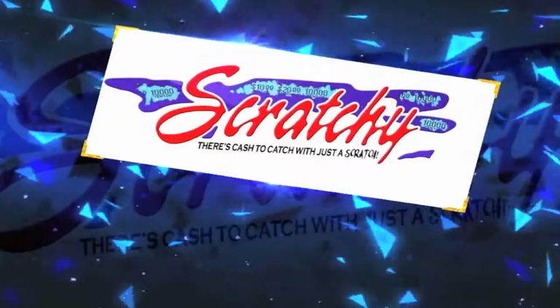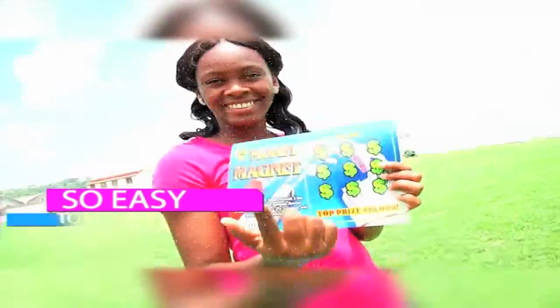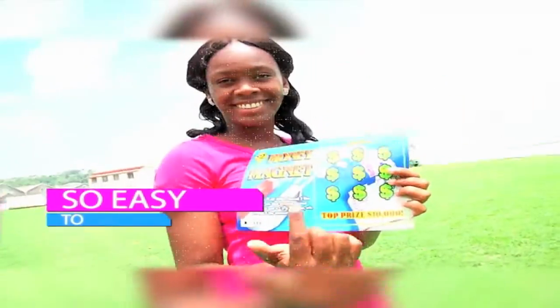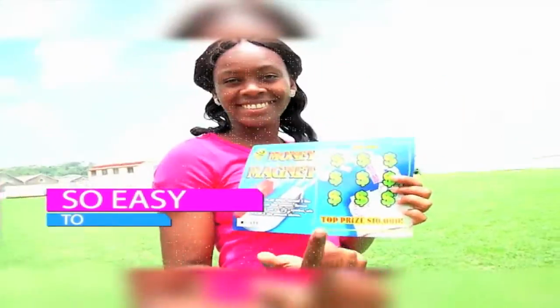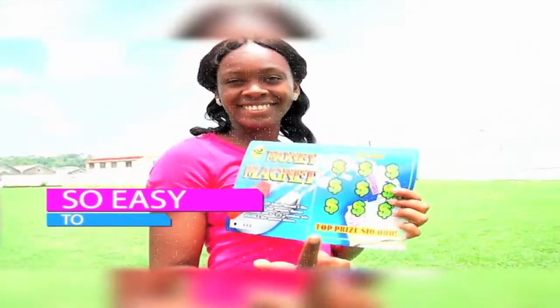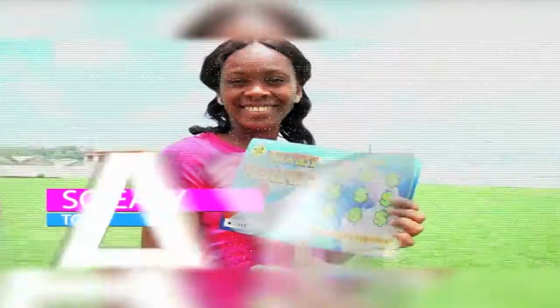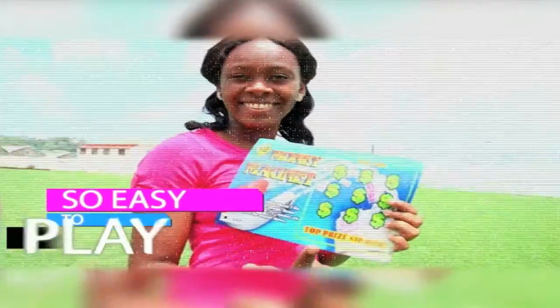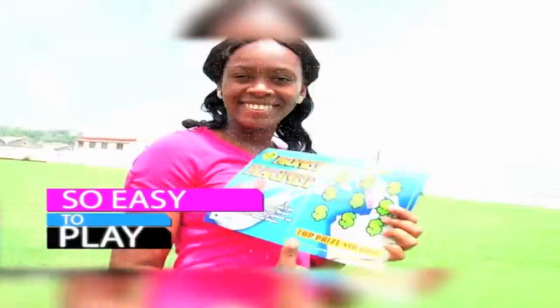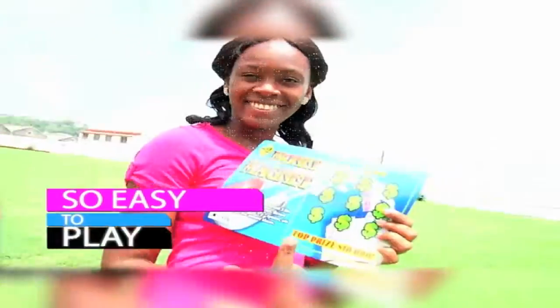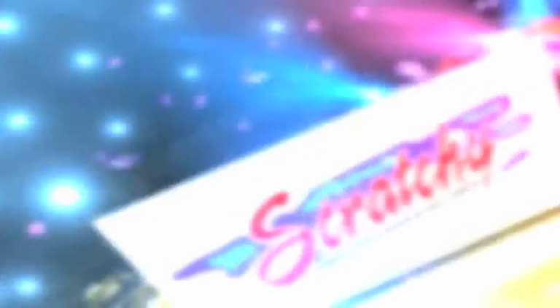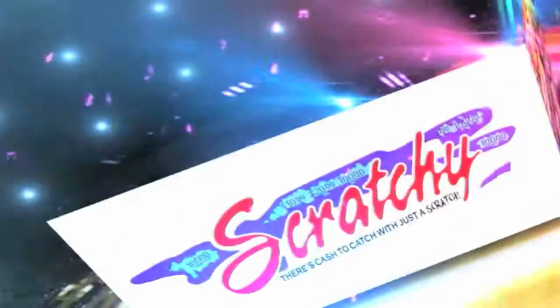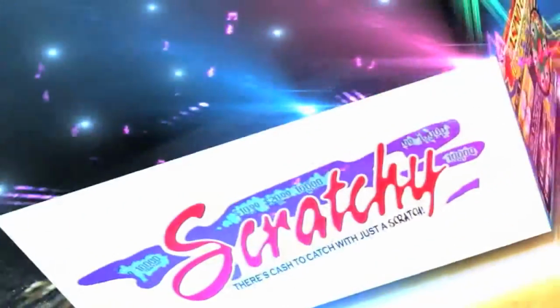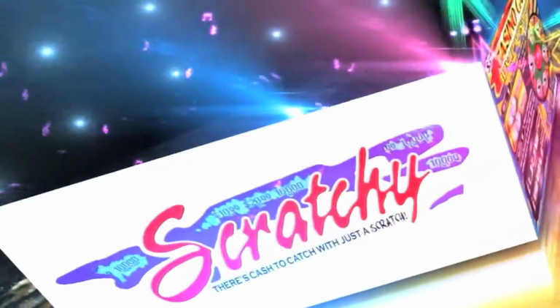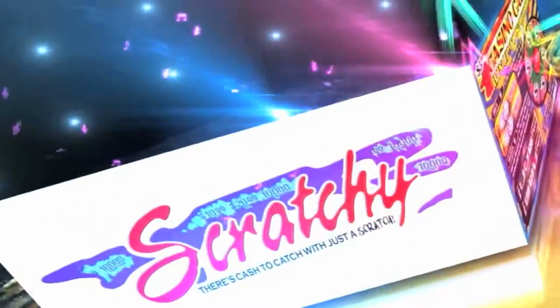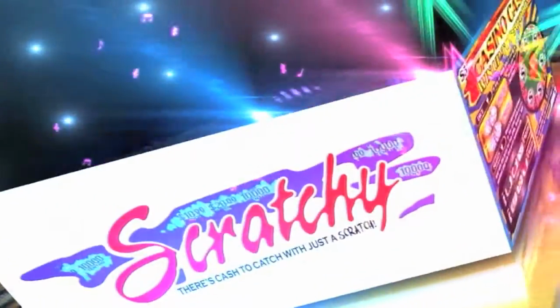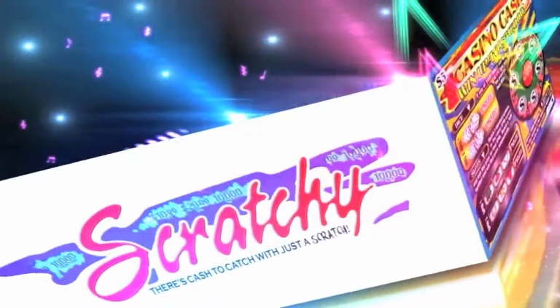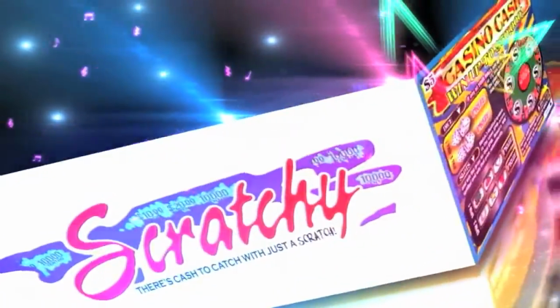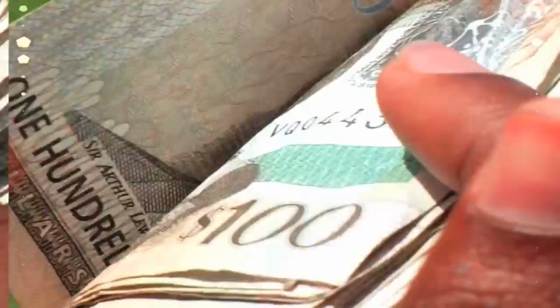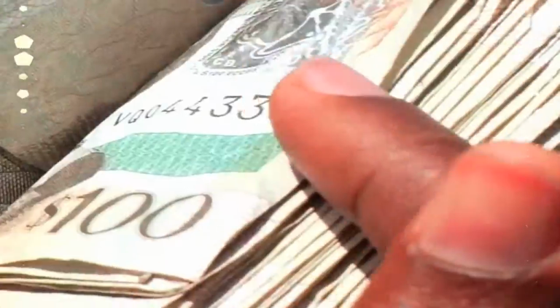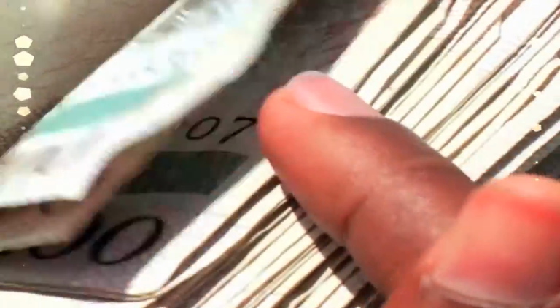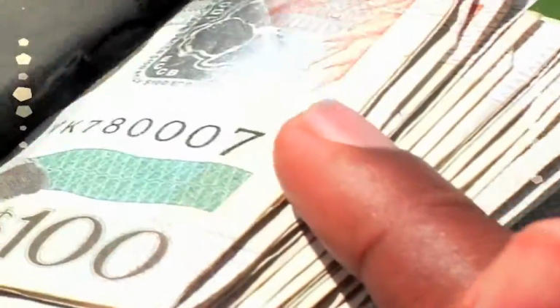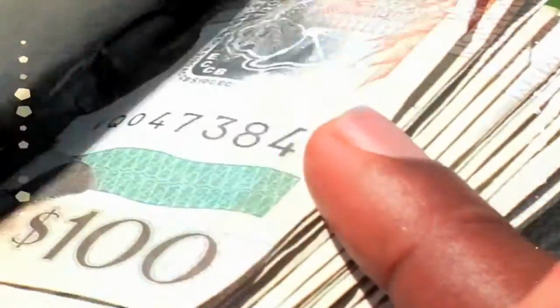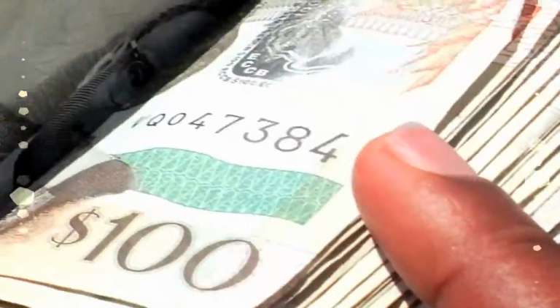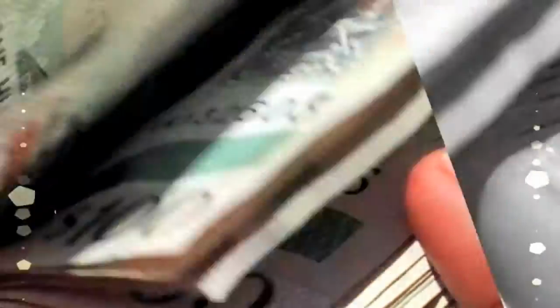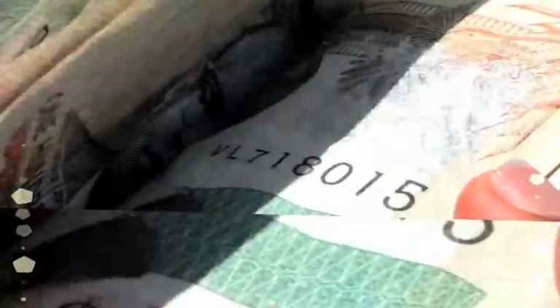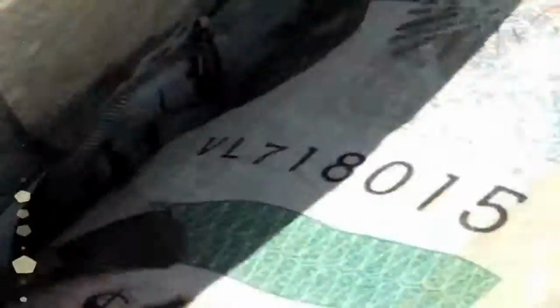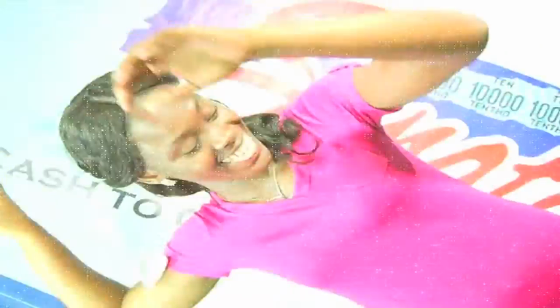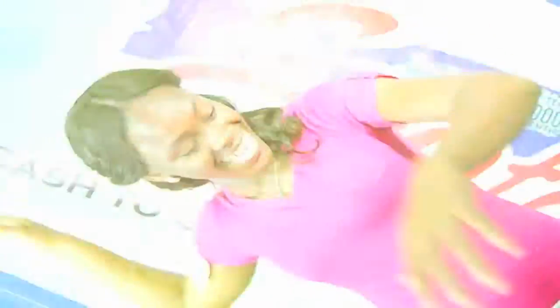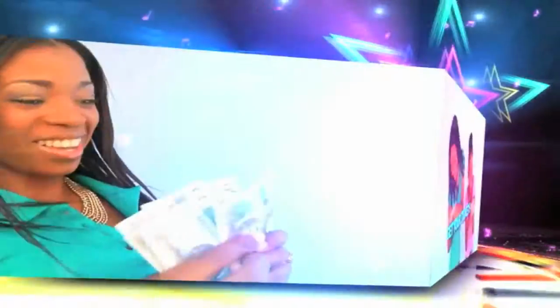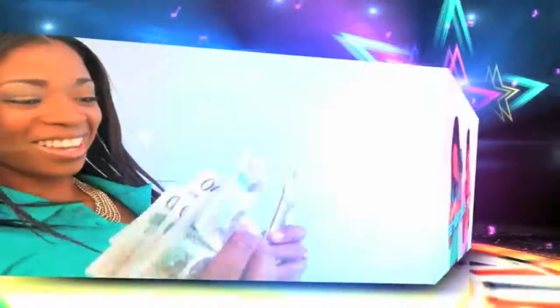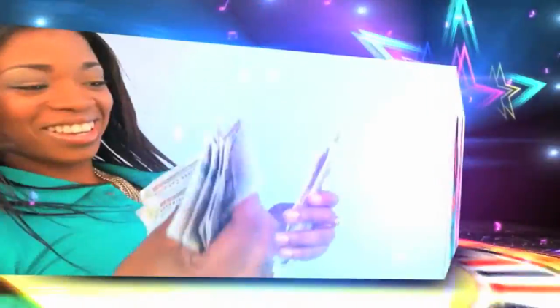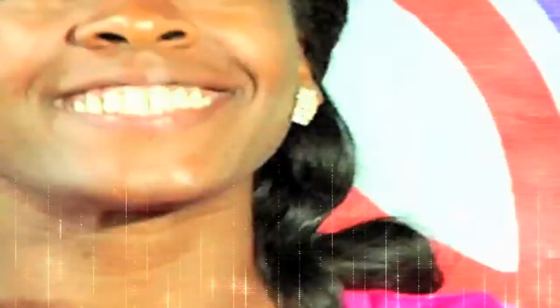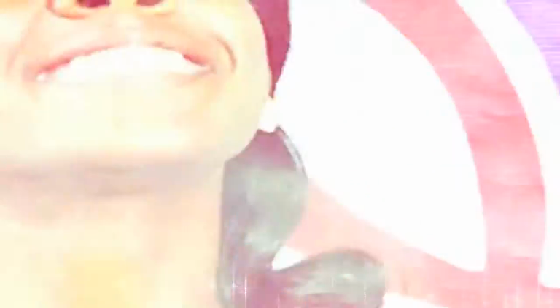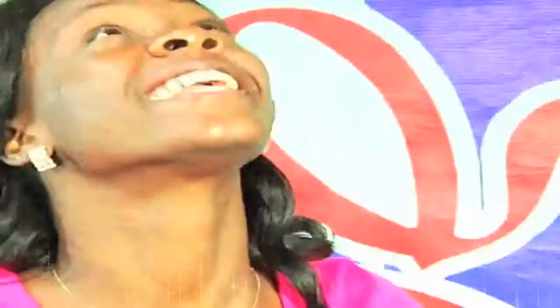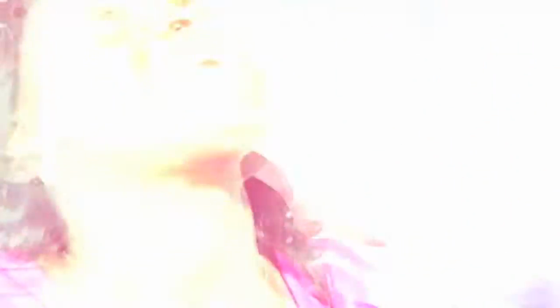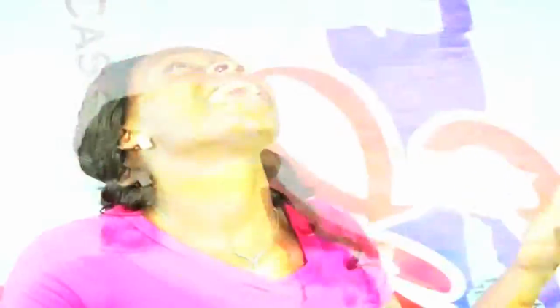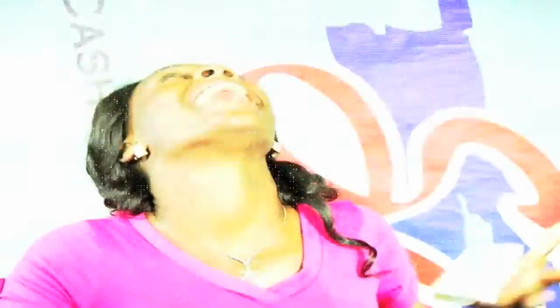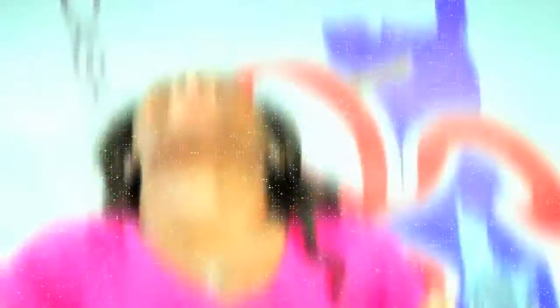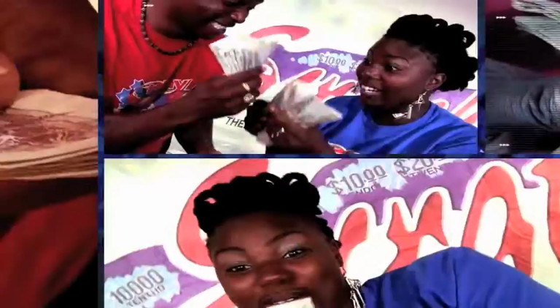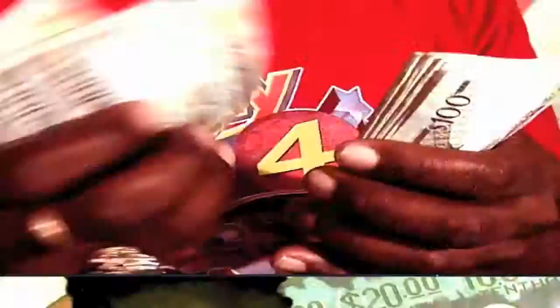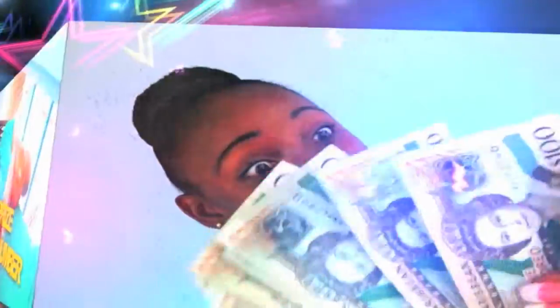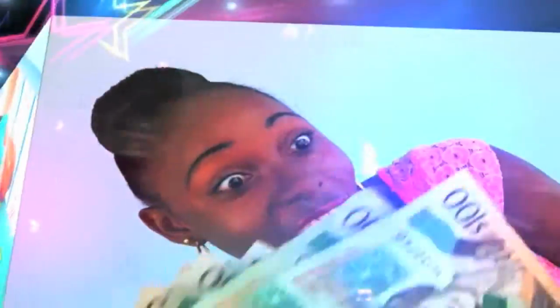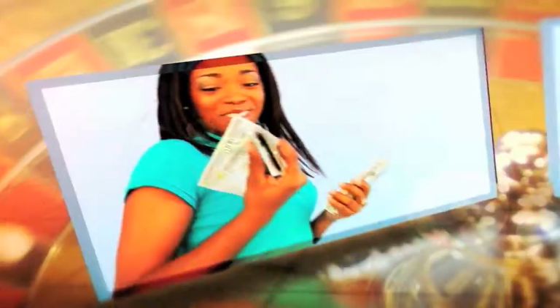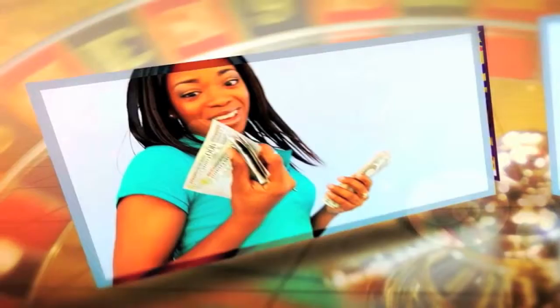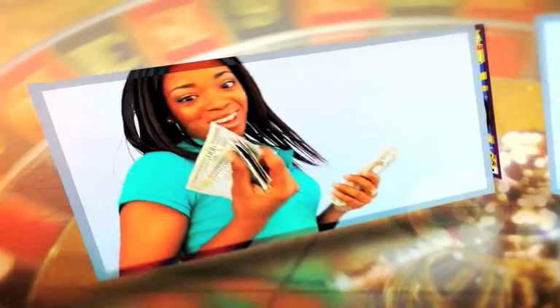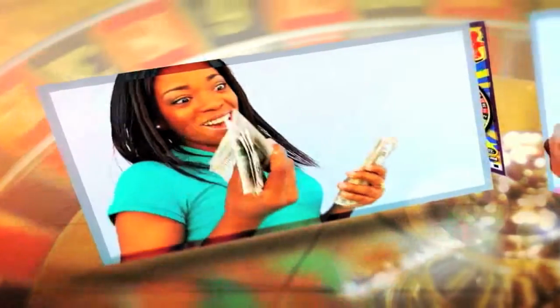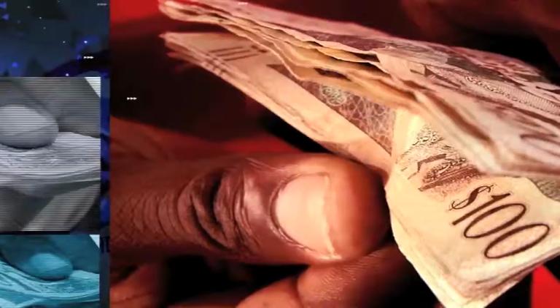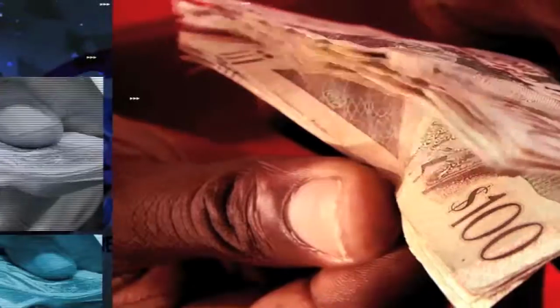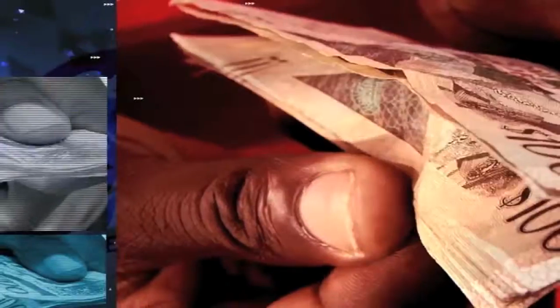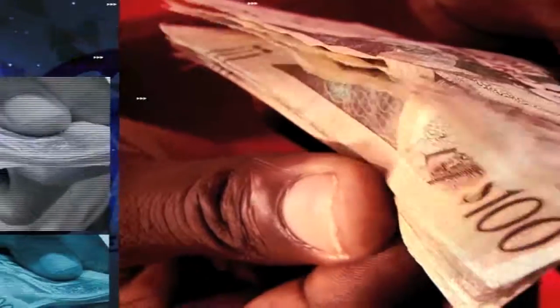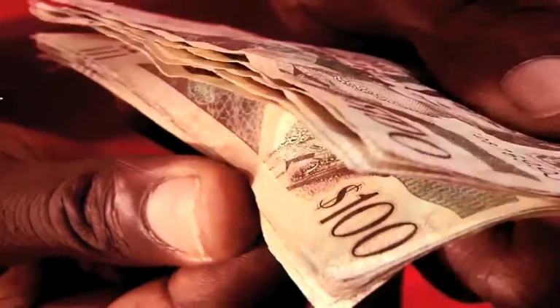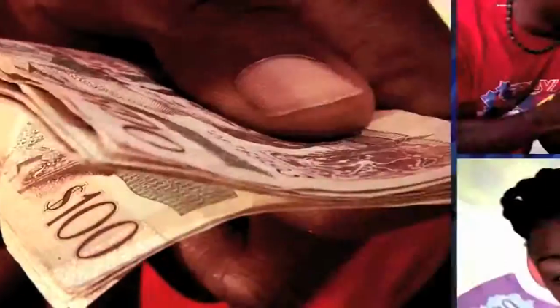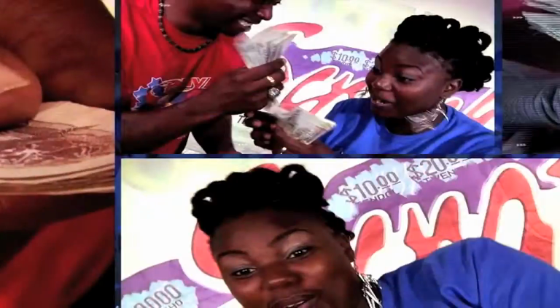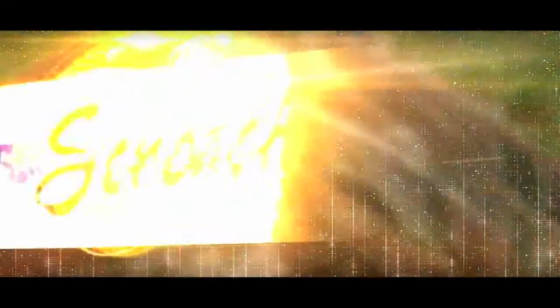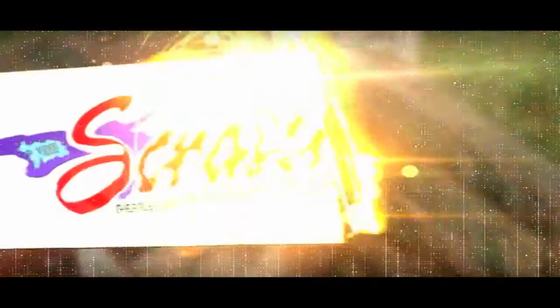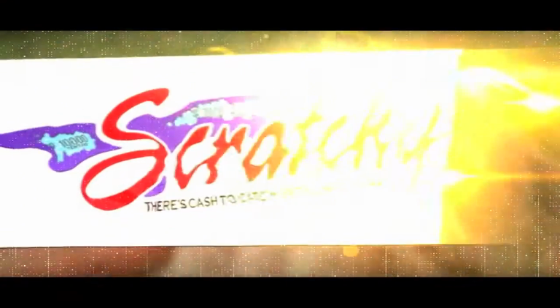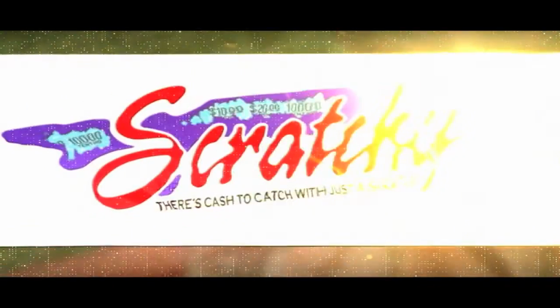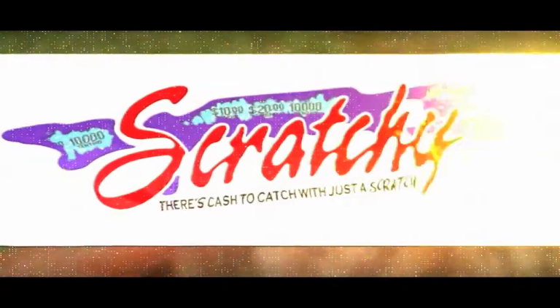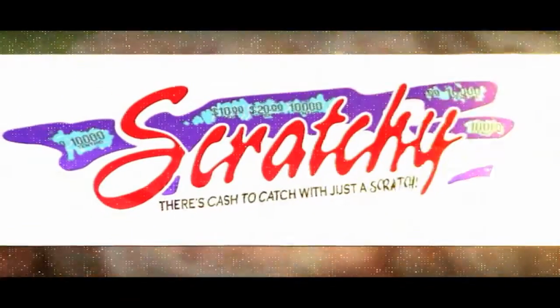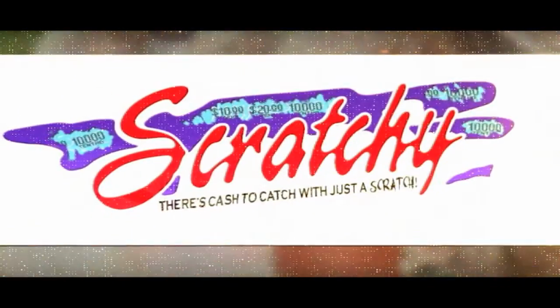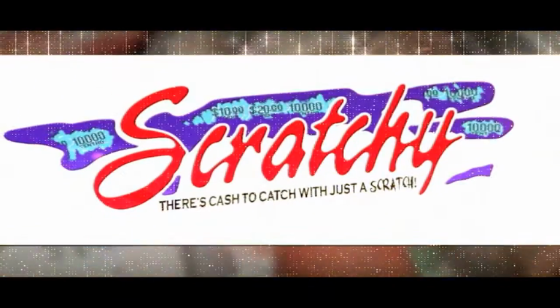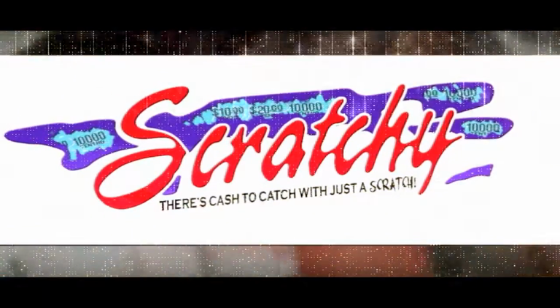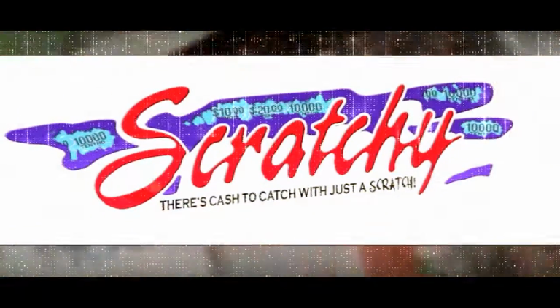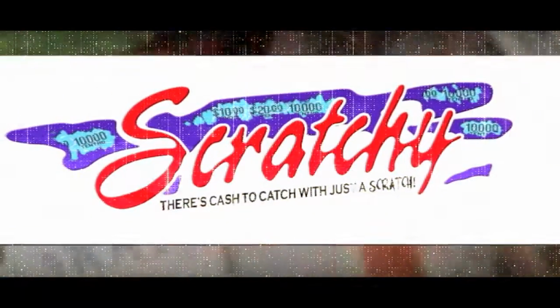Hurry — get your Scratchy at all lotto agents. There's cash to catch with just a scratch. Play Scratchy.